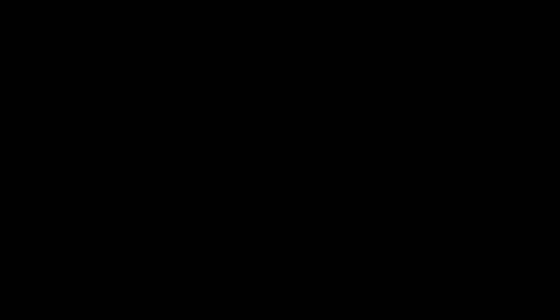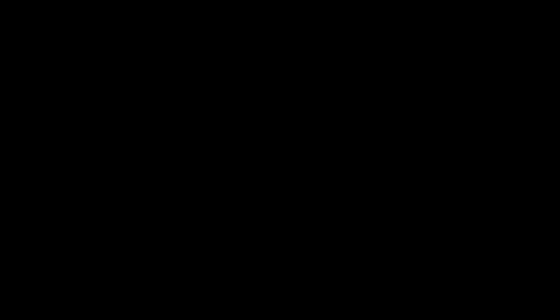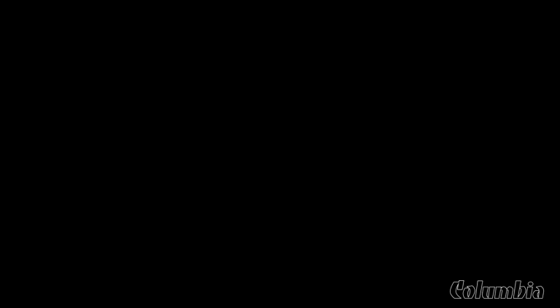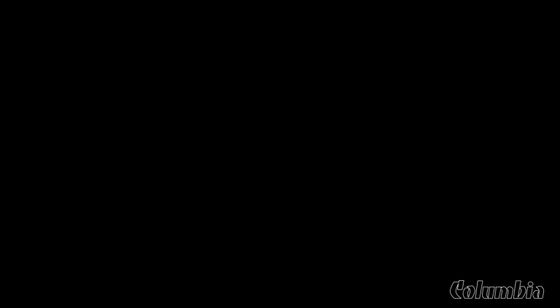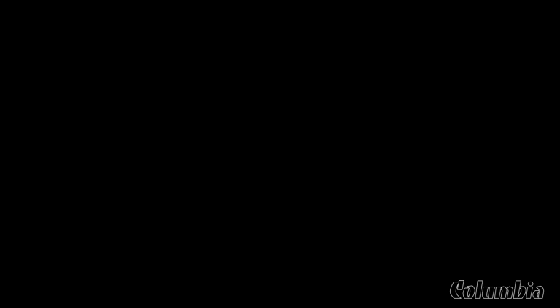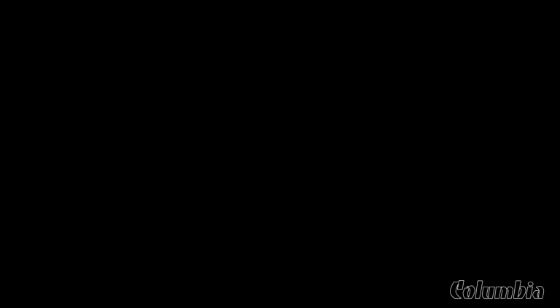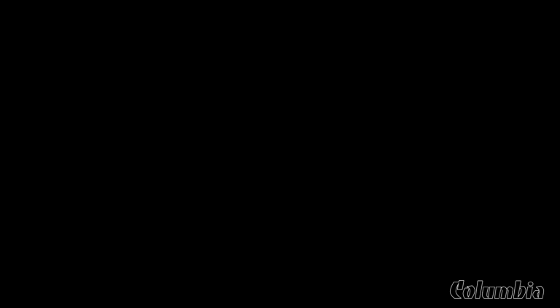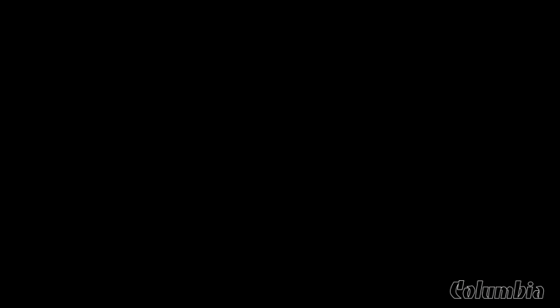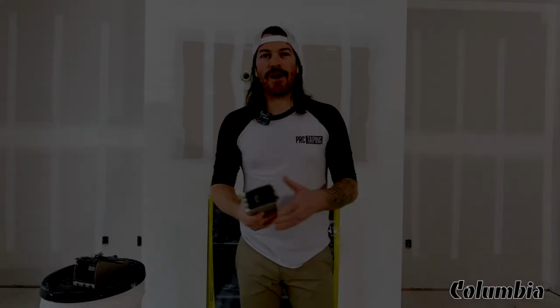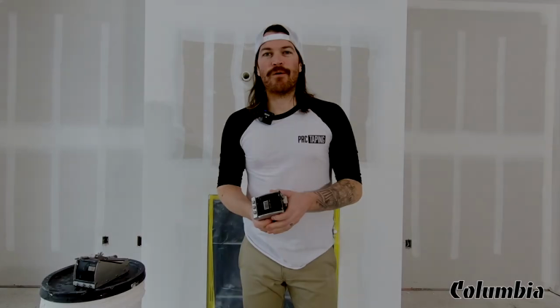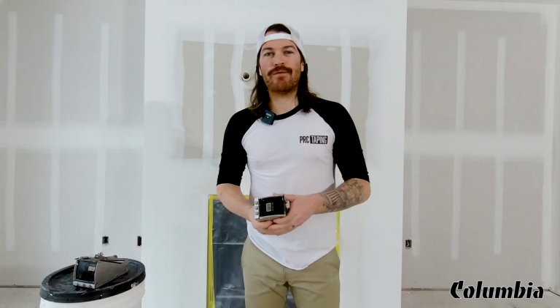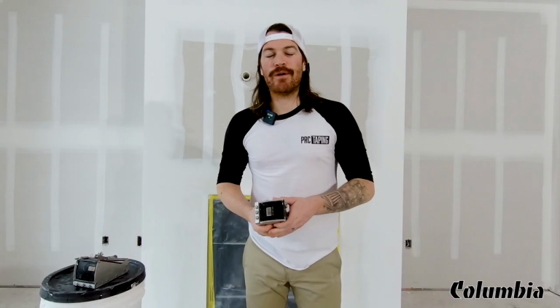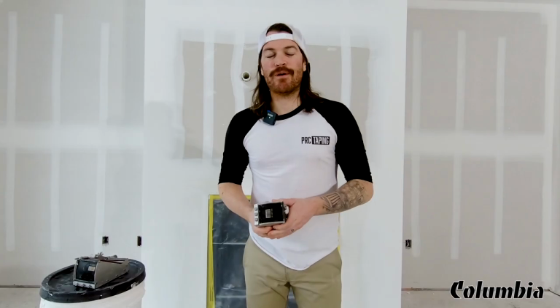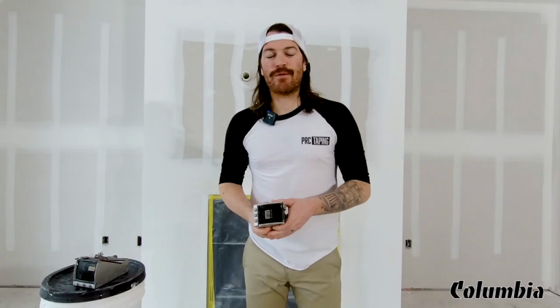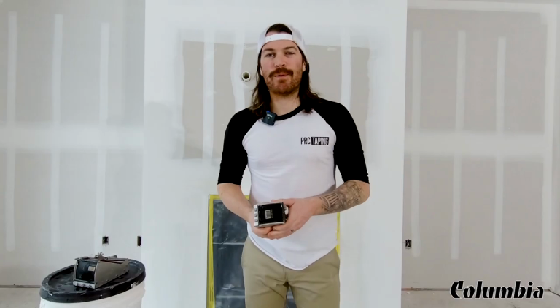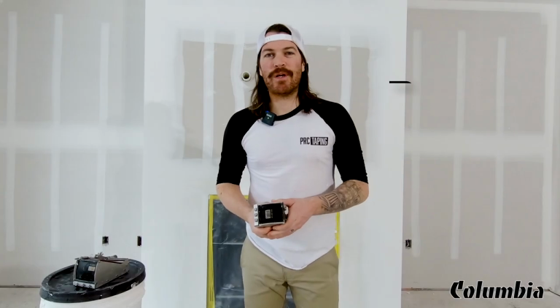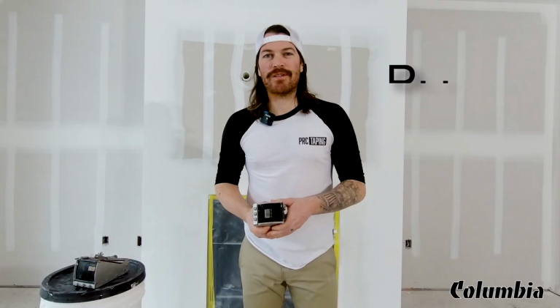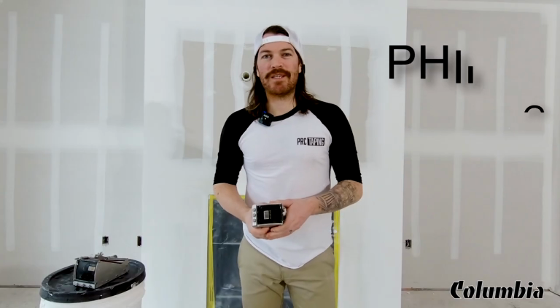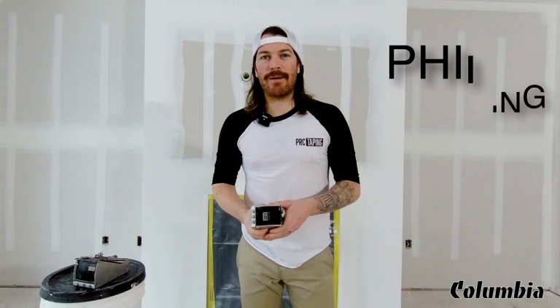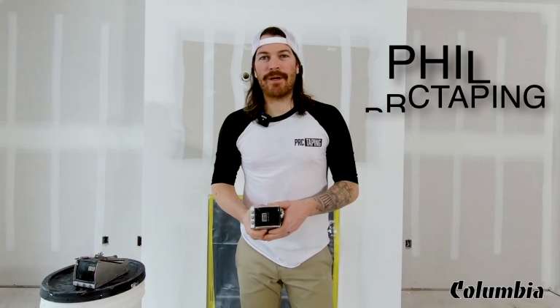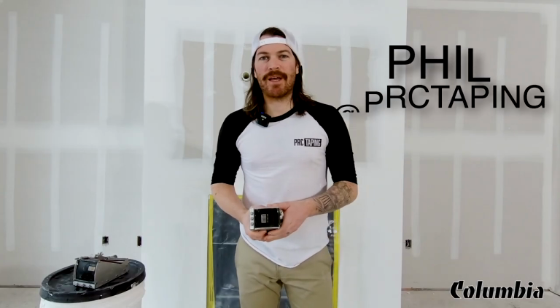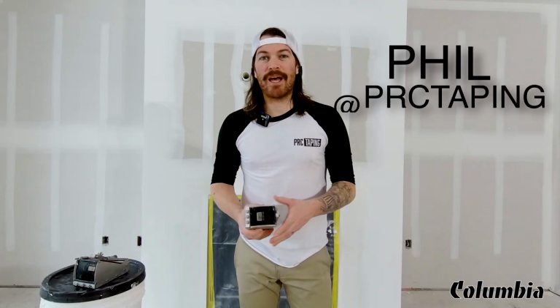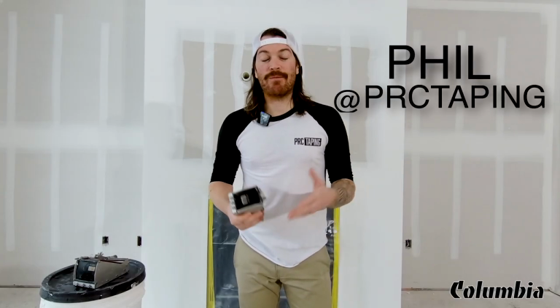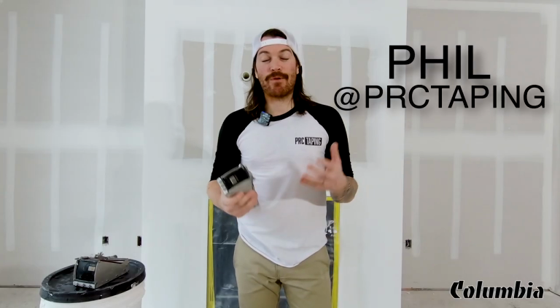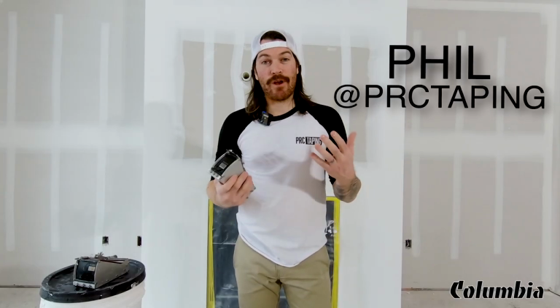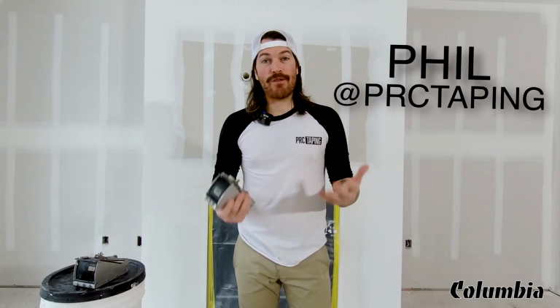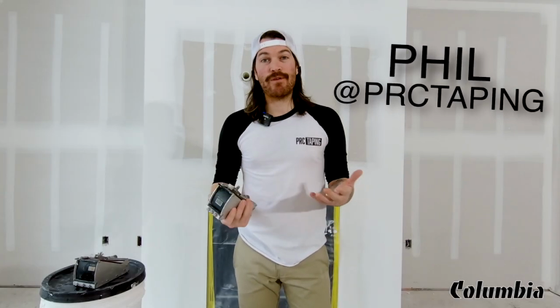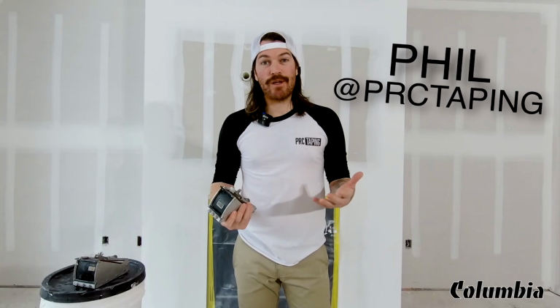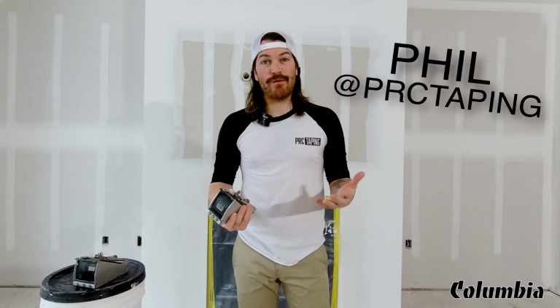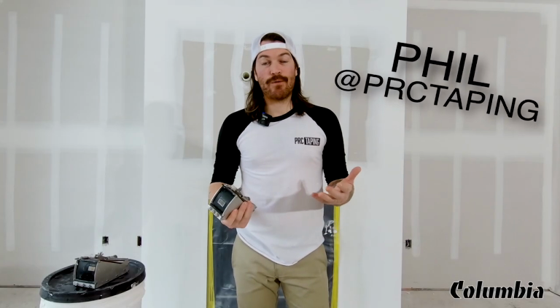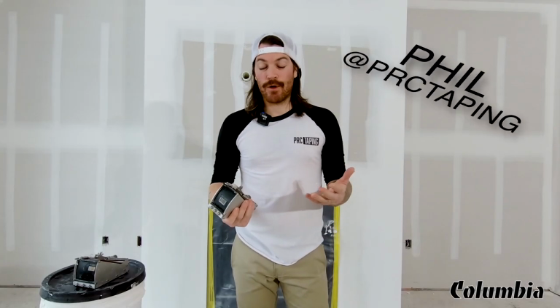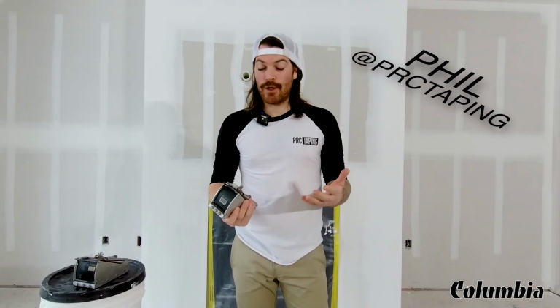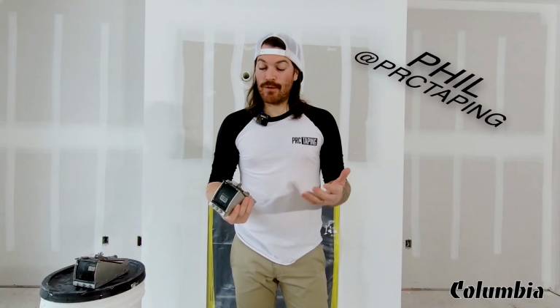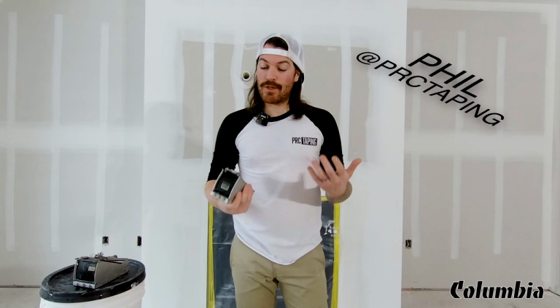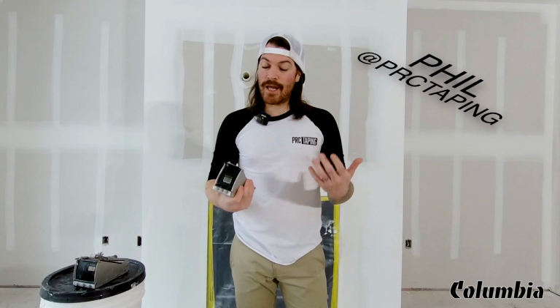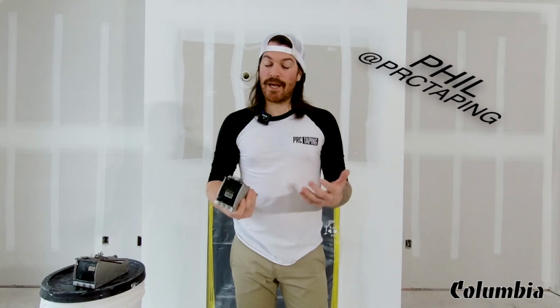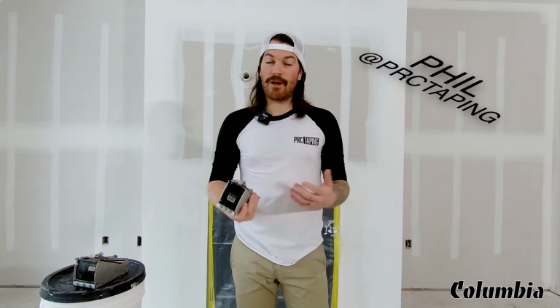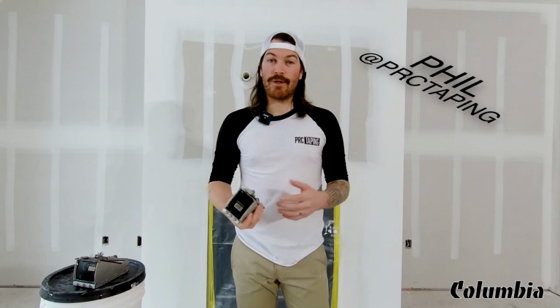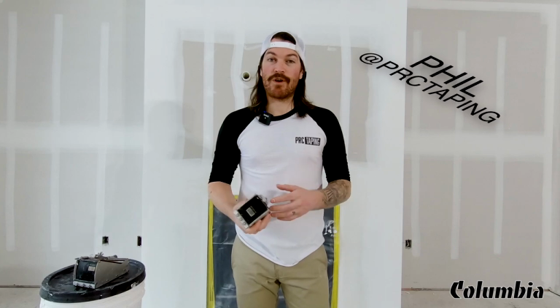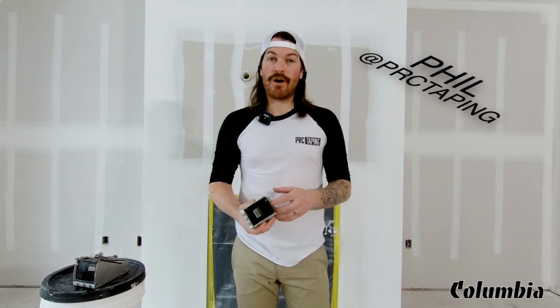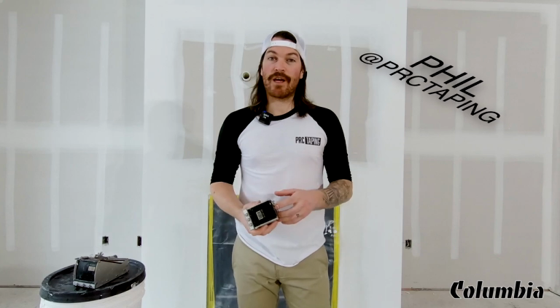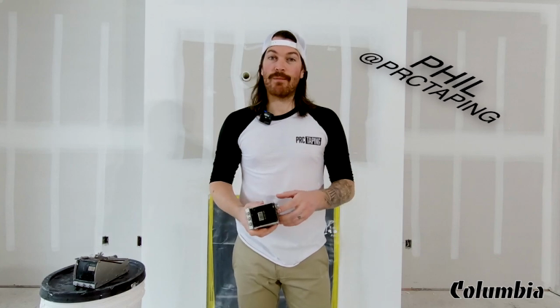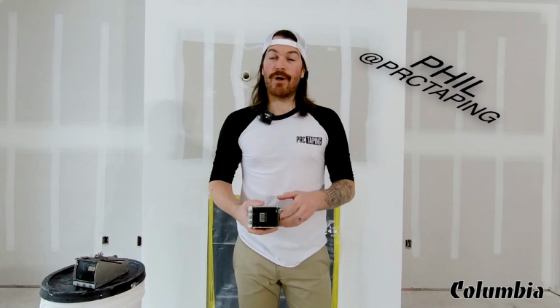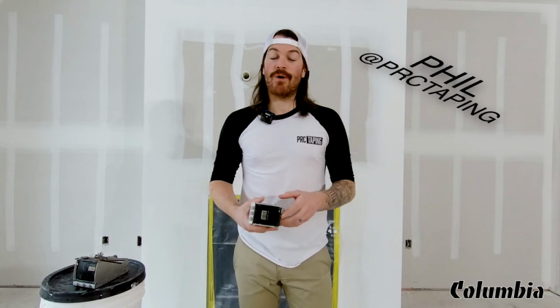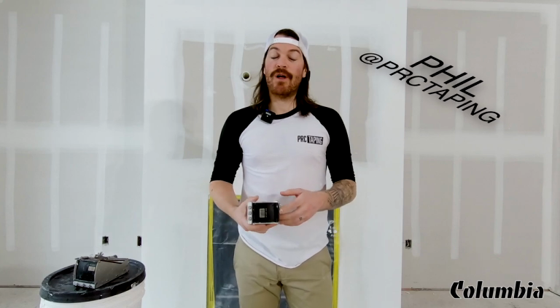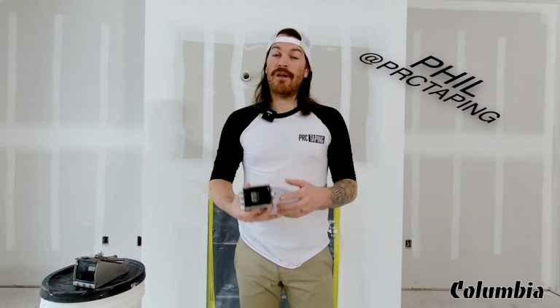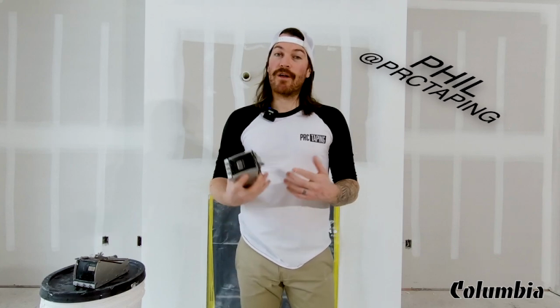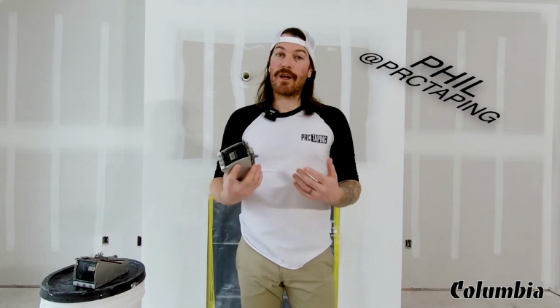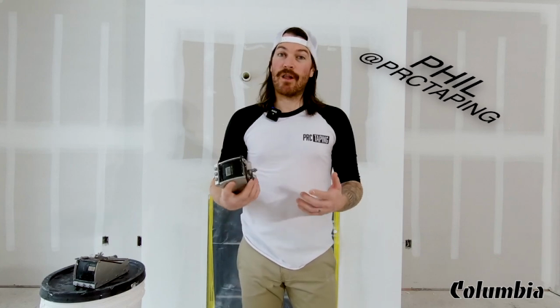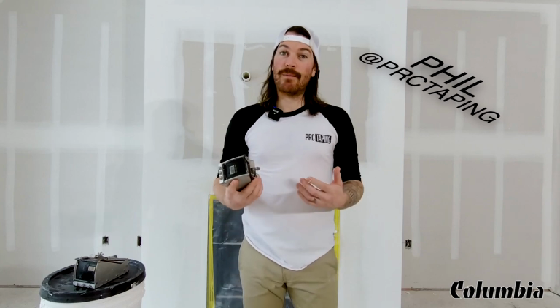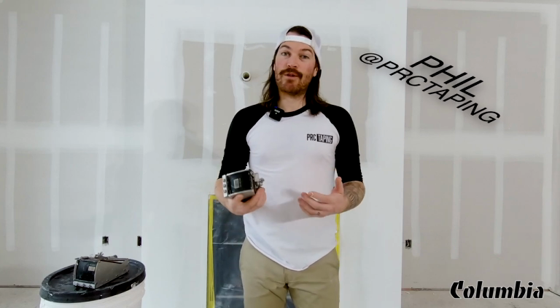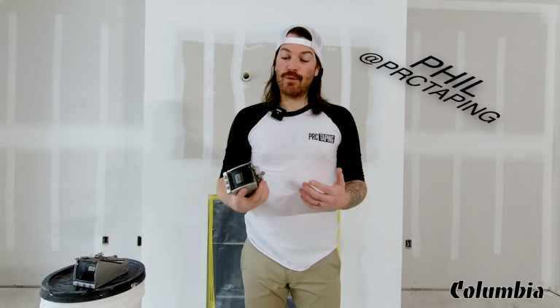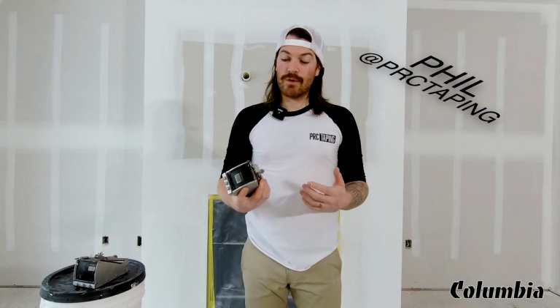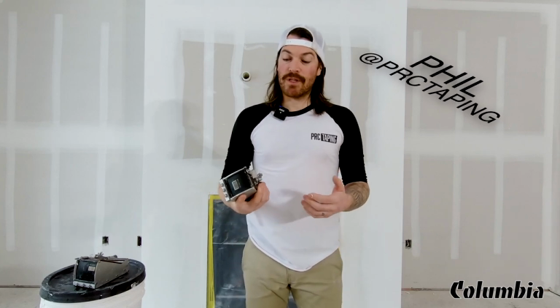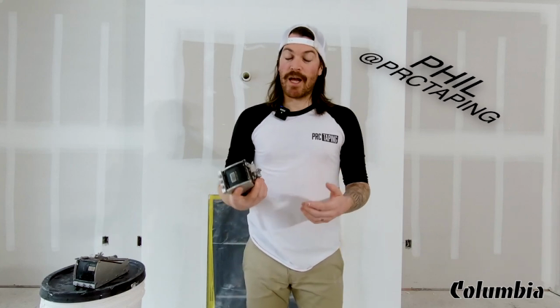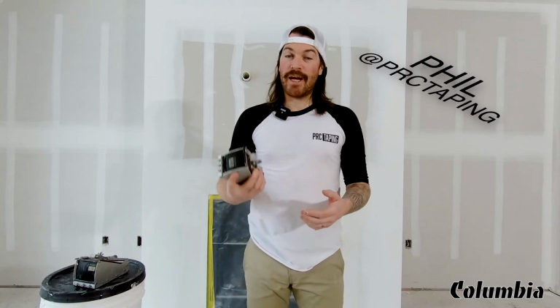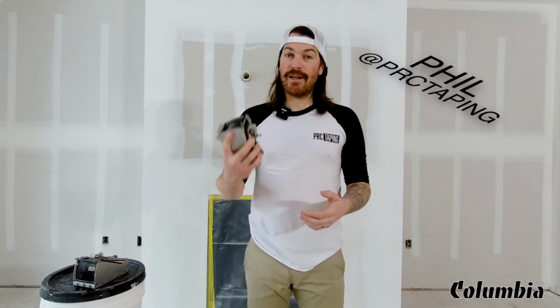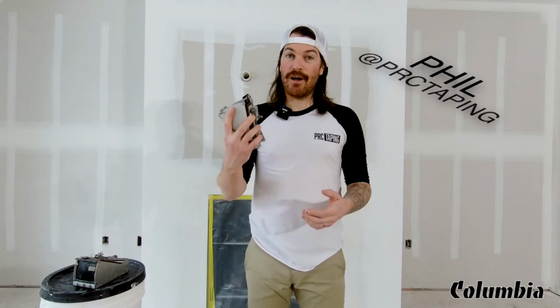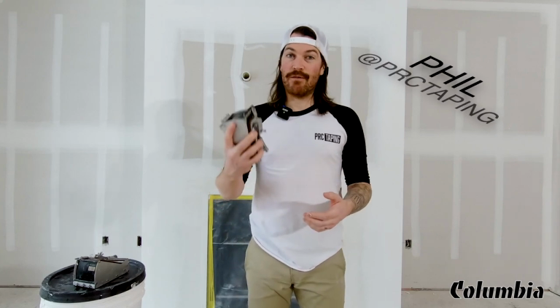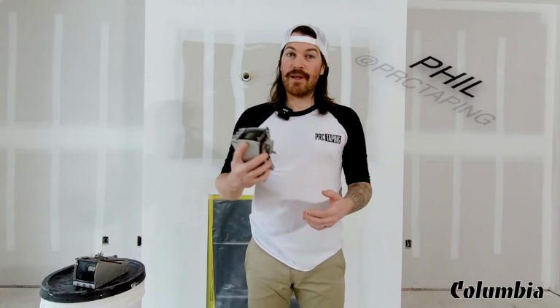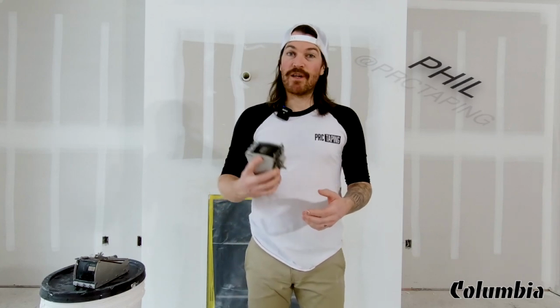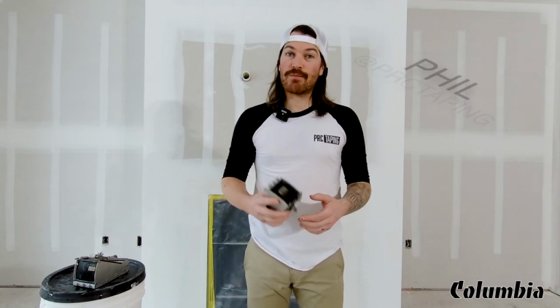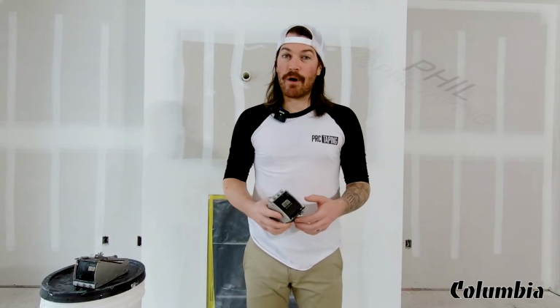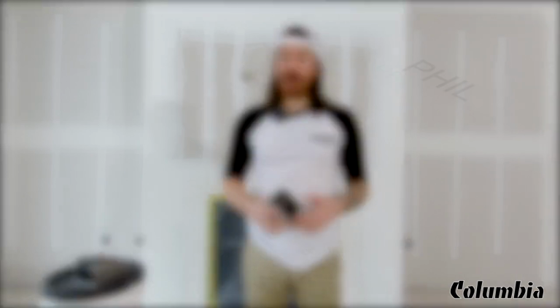Hey guys, how's it going? Phil here from PRCTaping again with another video for you. Today I'm going to be talking about the Columbia Tools line of nail spotters.